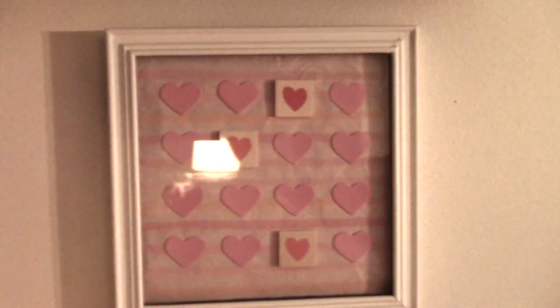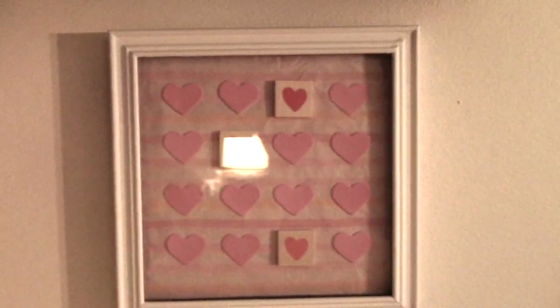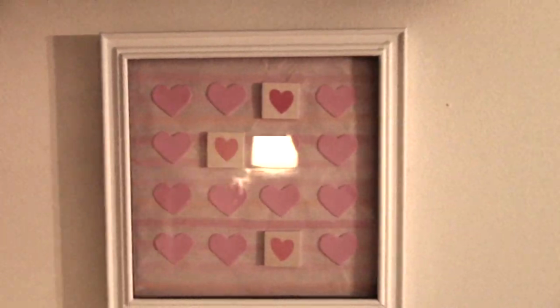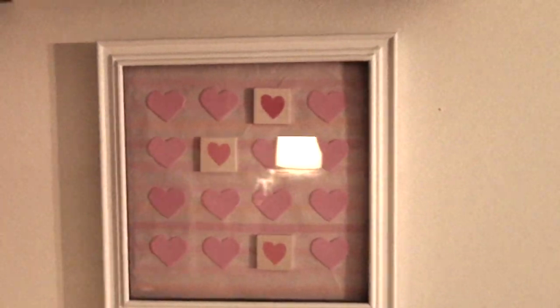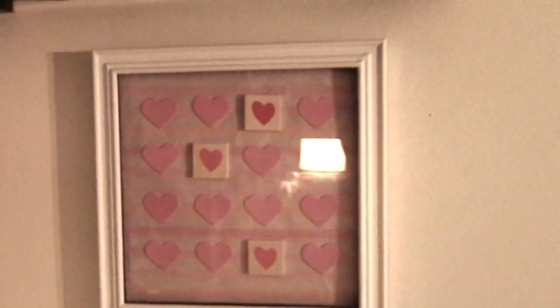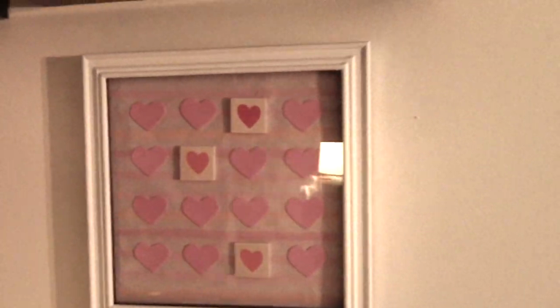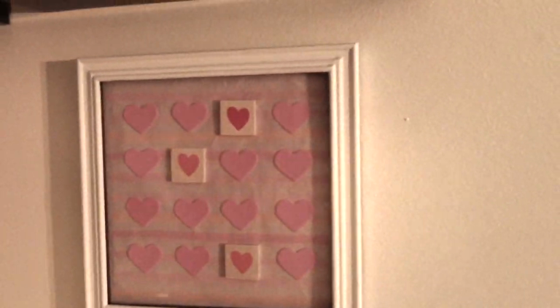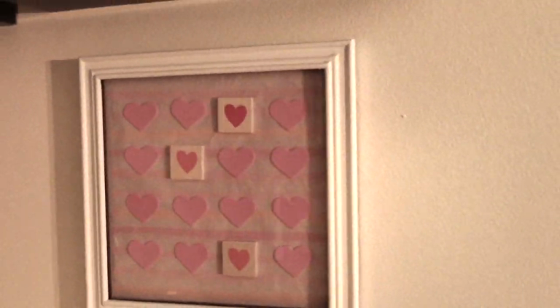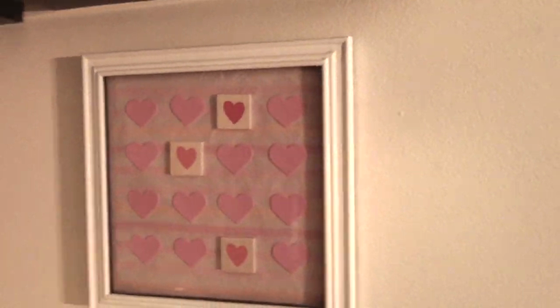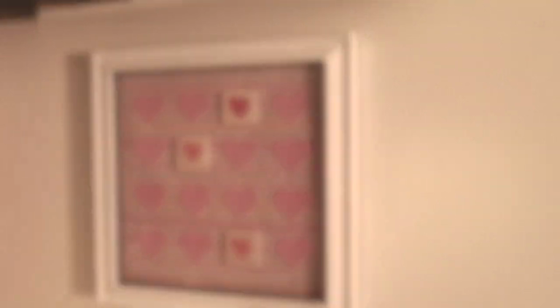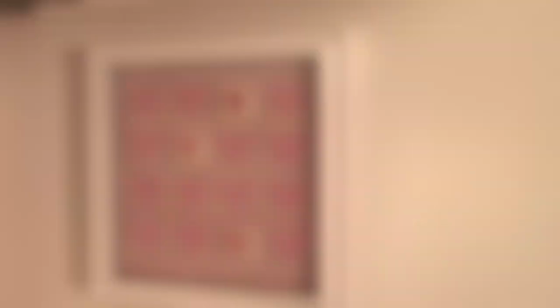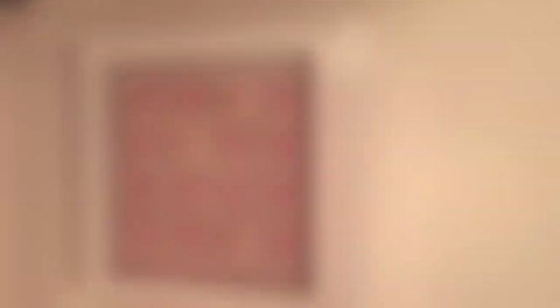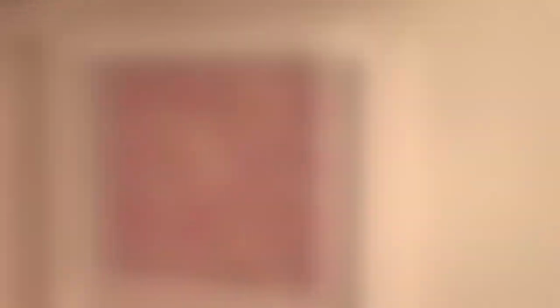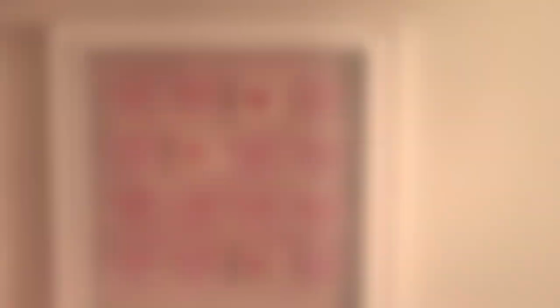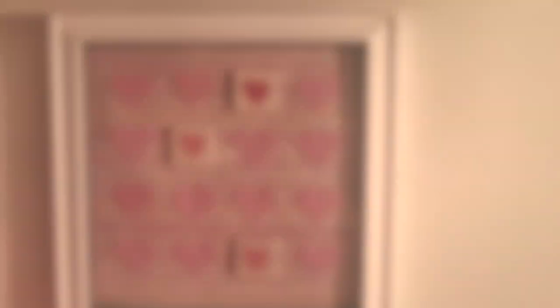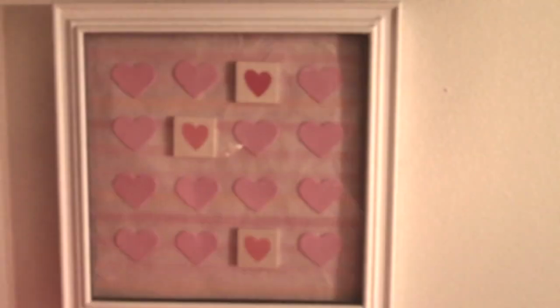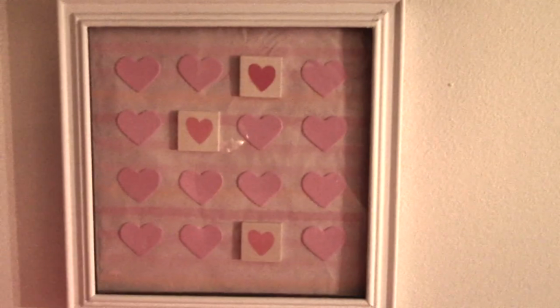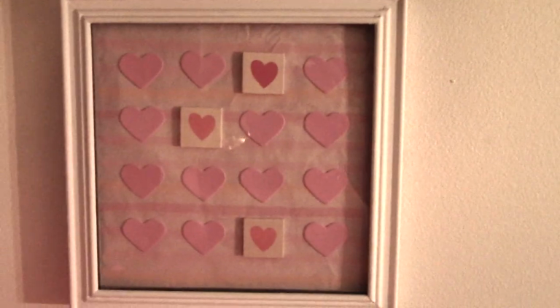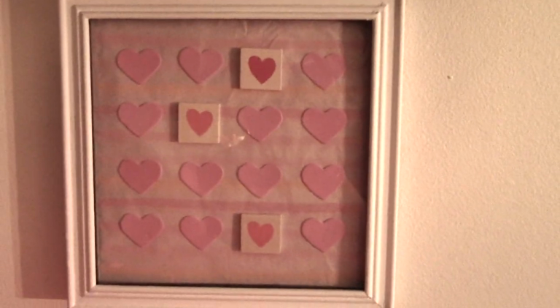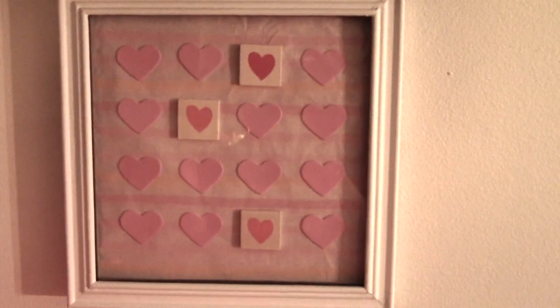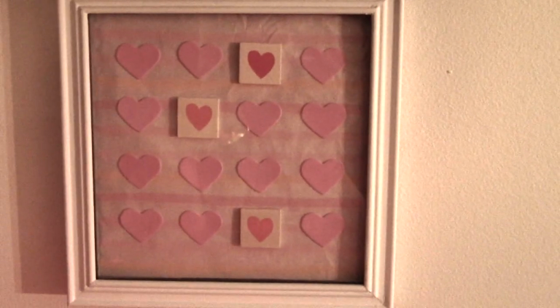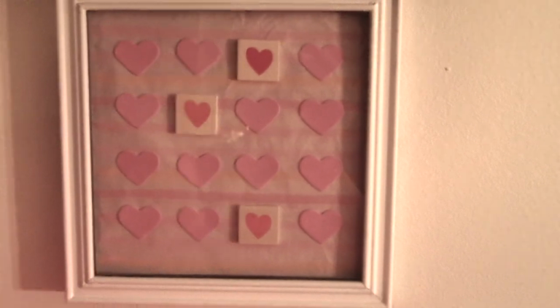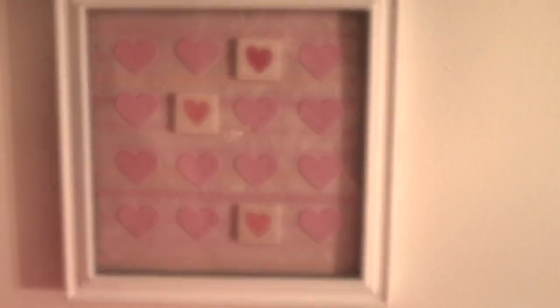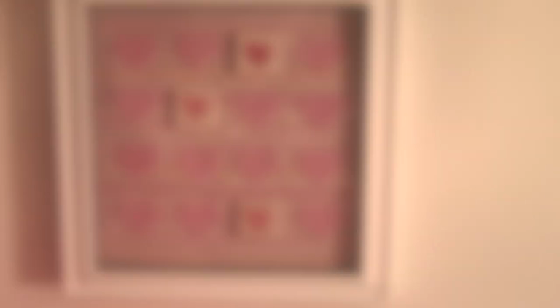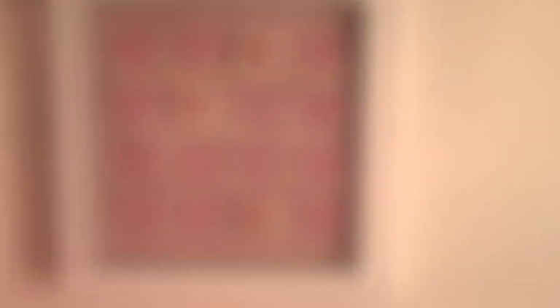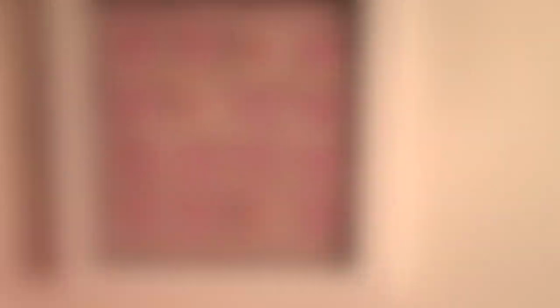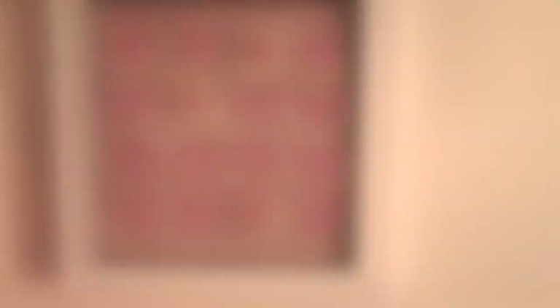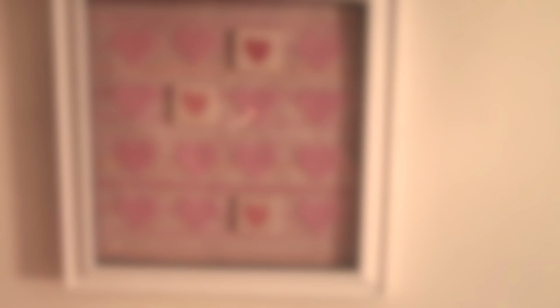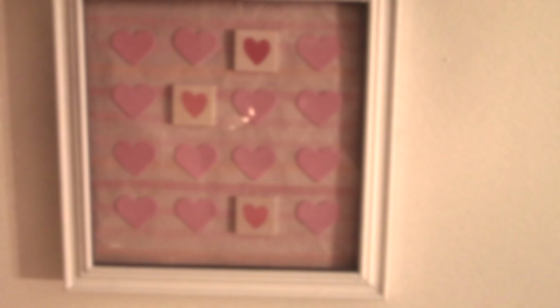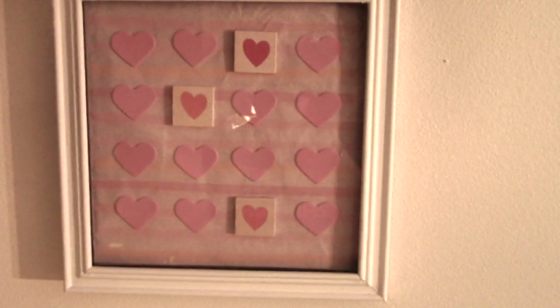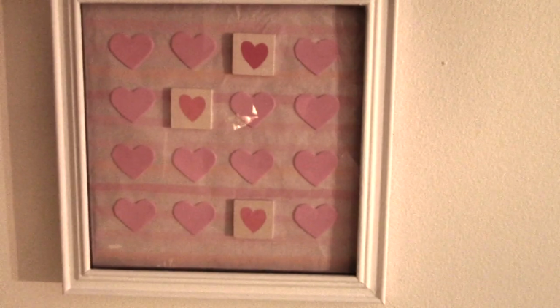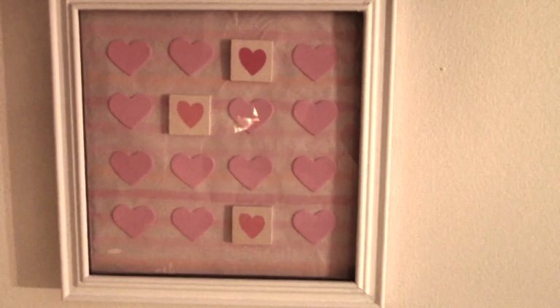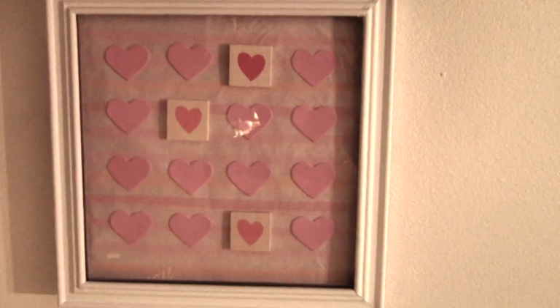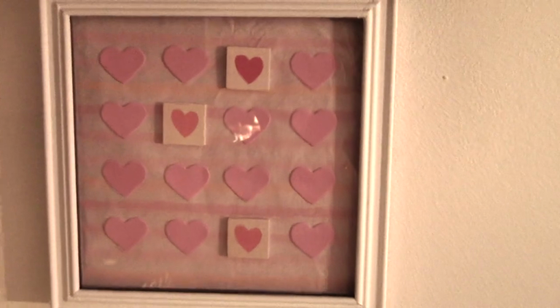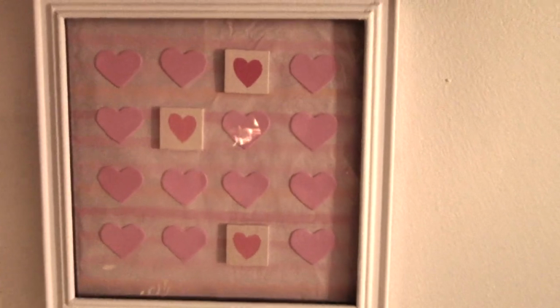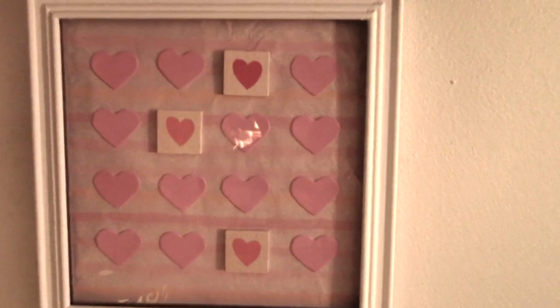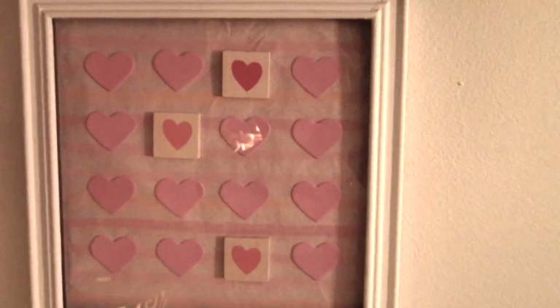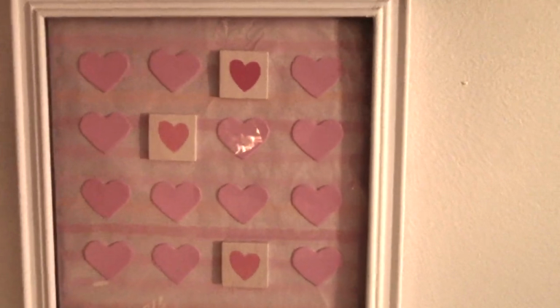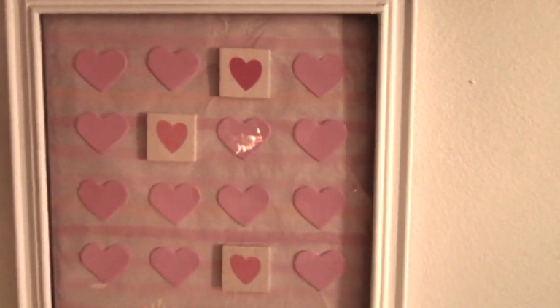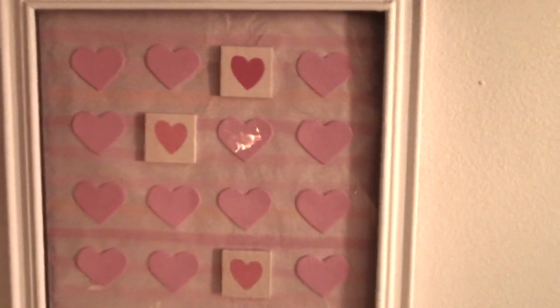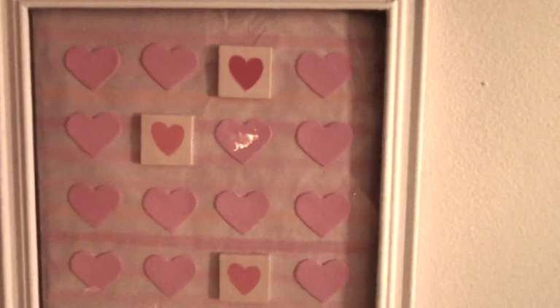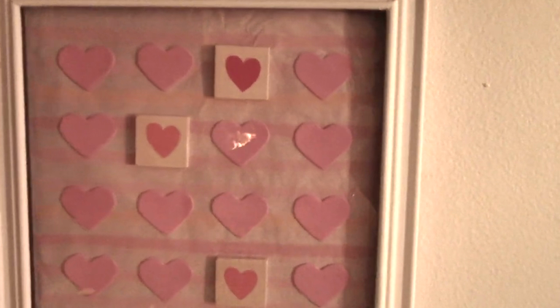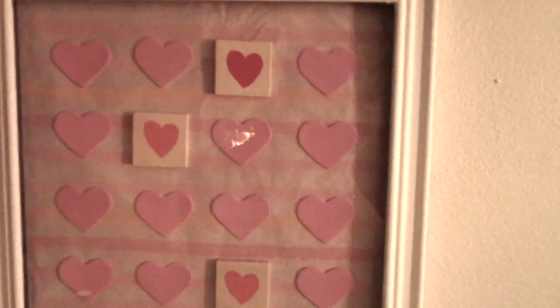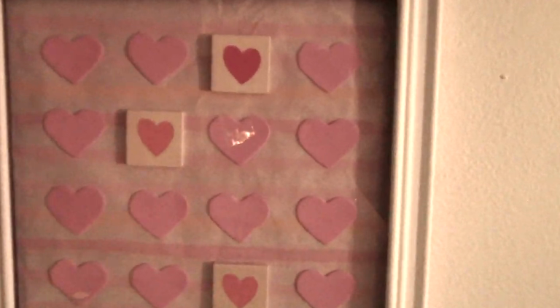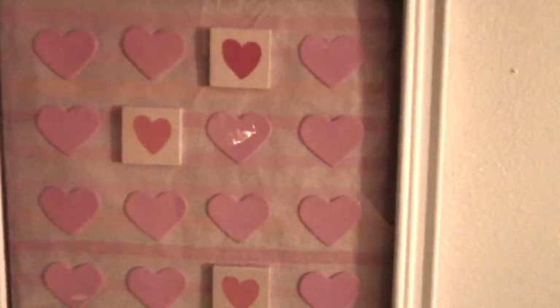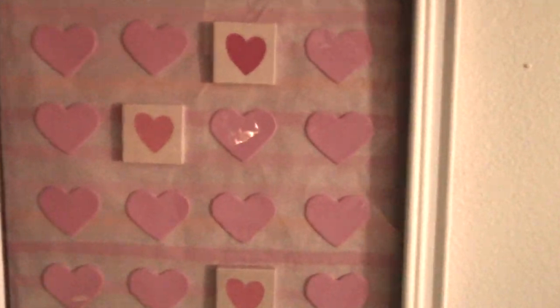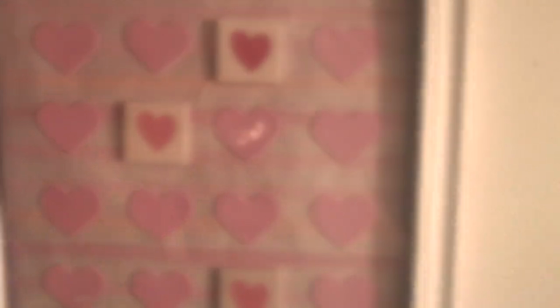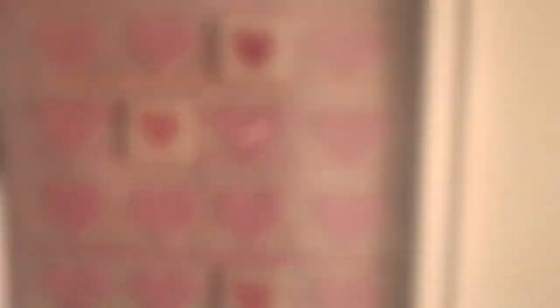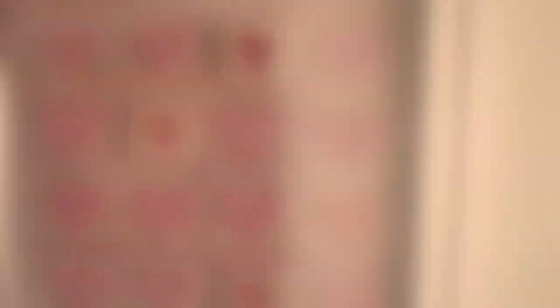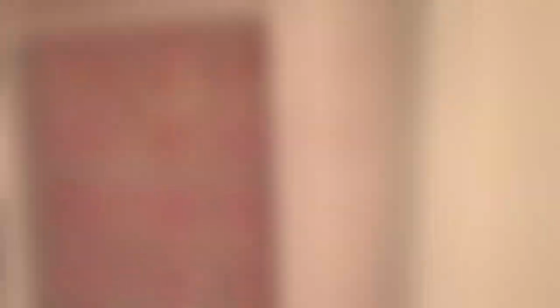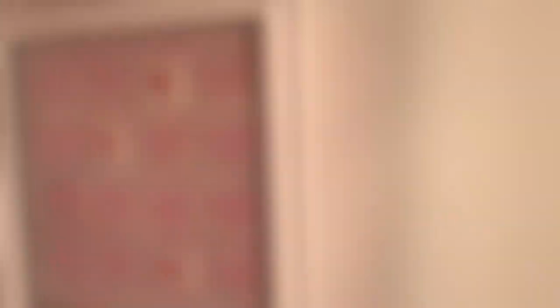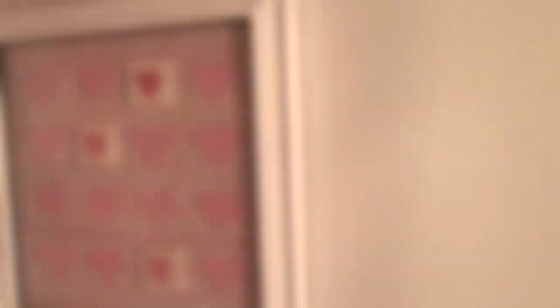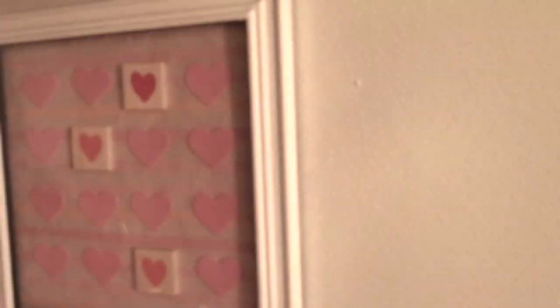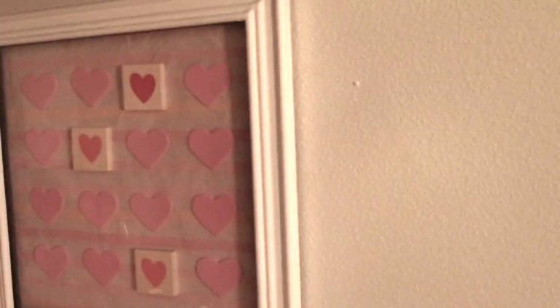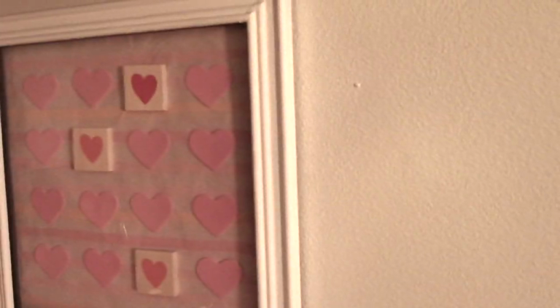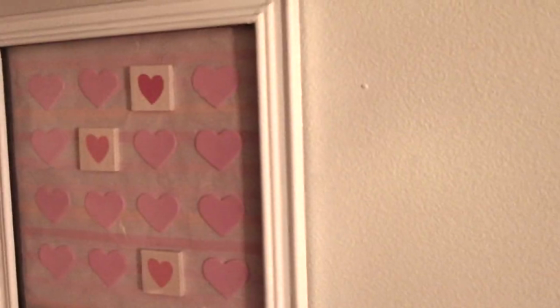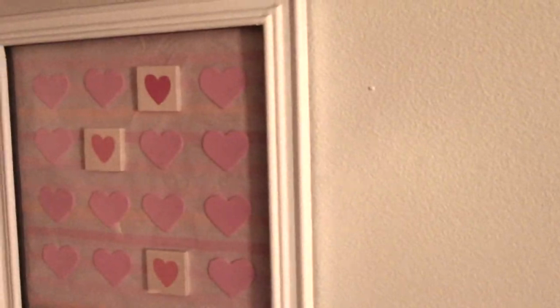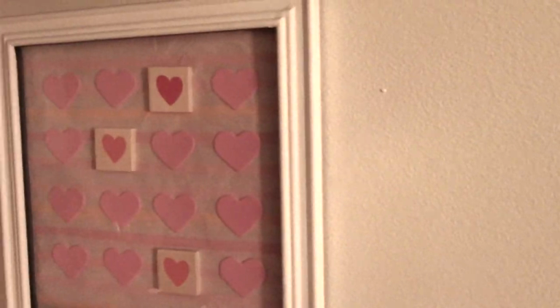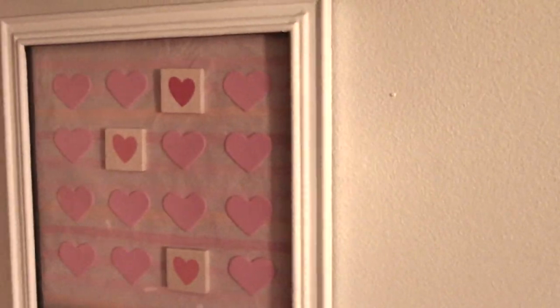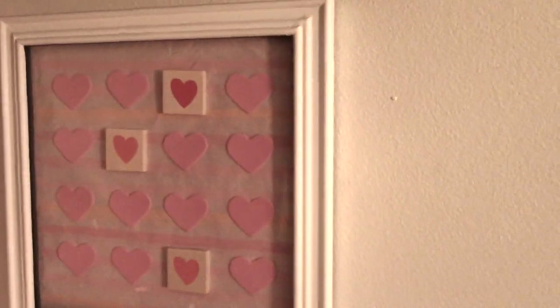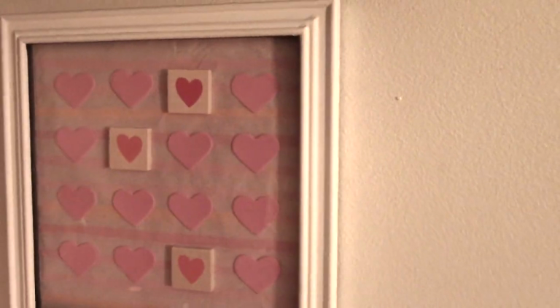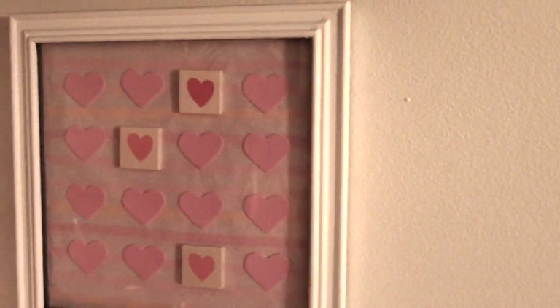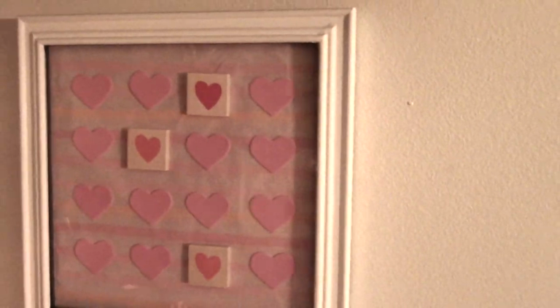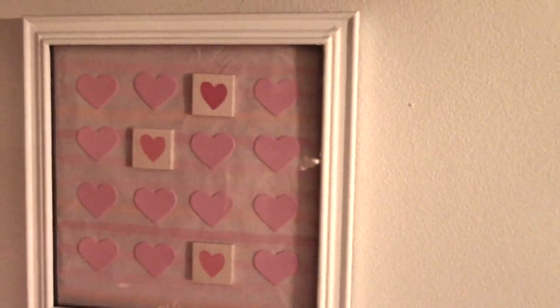Before we do that, I'm gonna take this frame and paint it white using the chalk paint that I have, and then we'll put it all together once everything's dry. Here's a final look at the project. I hope you guys enjoyed — let me know what you think in the comments below, and I can't wait to do another craft next week. Bye bye!